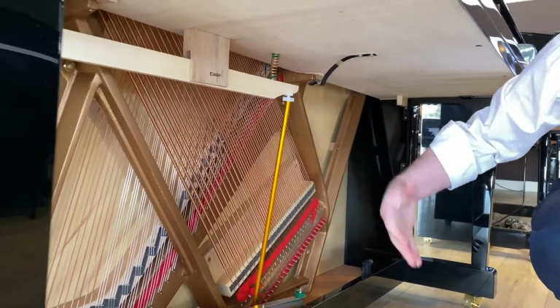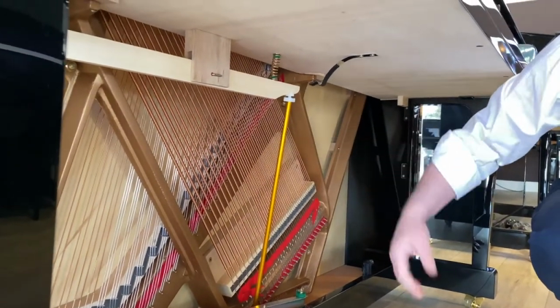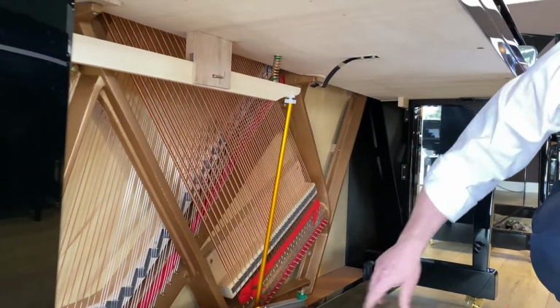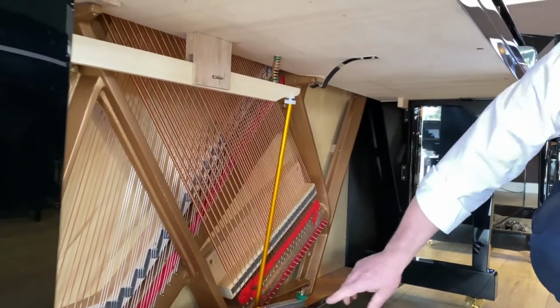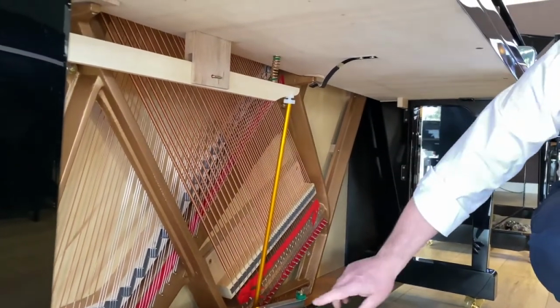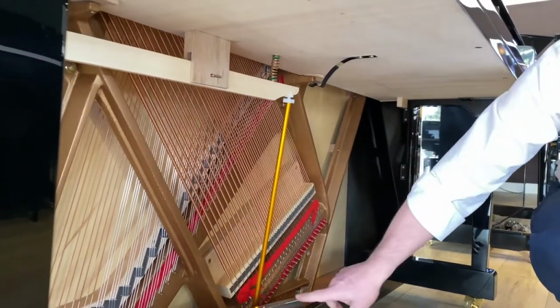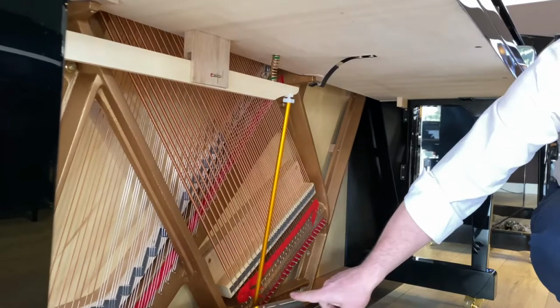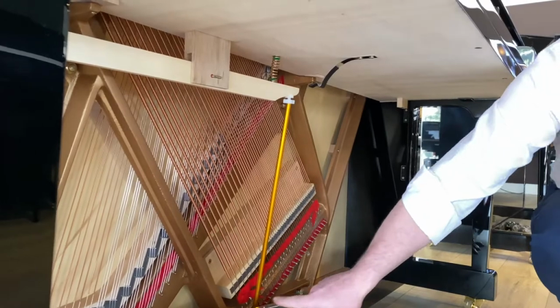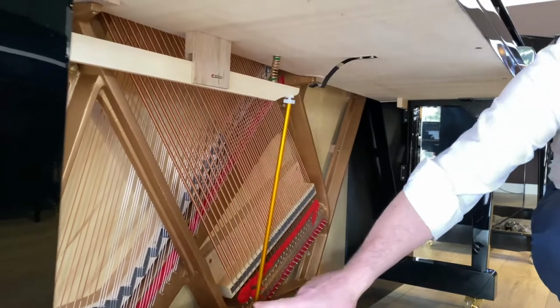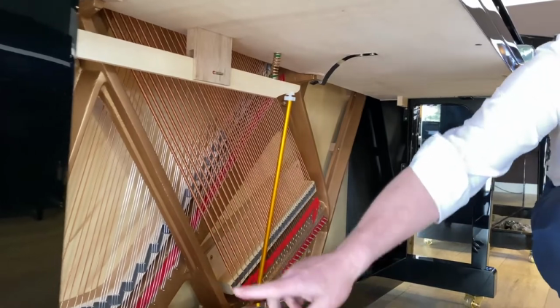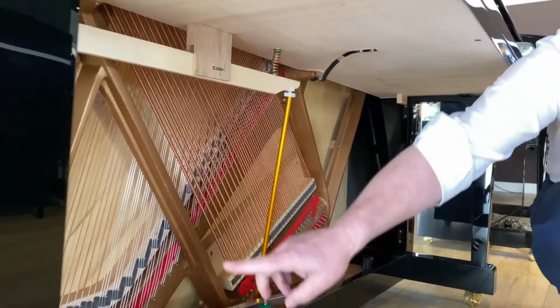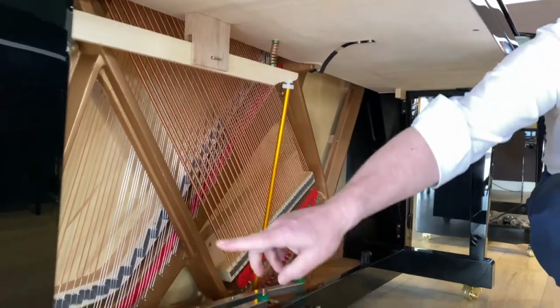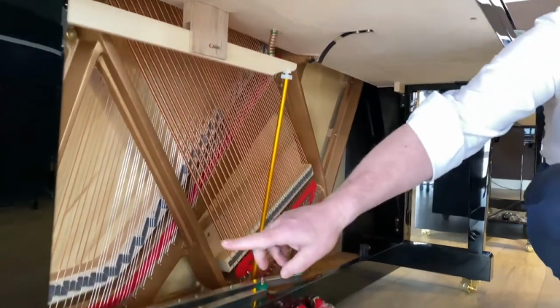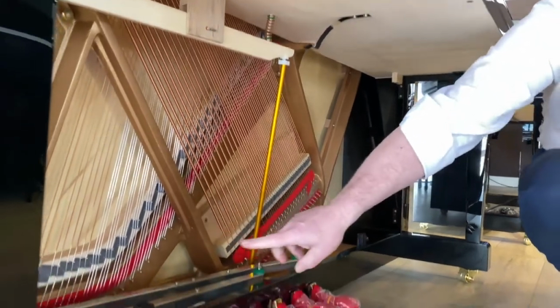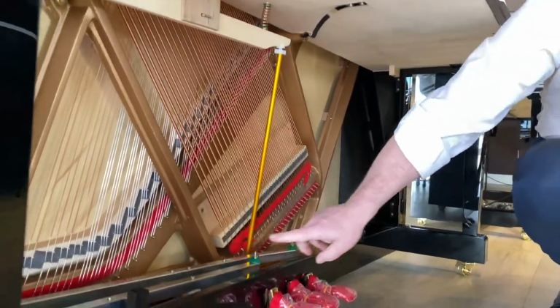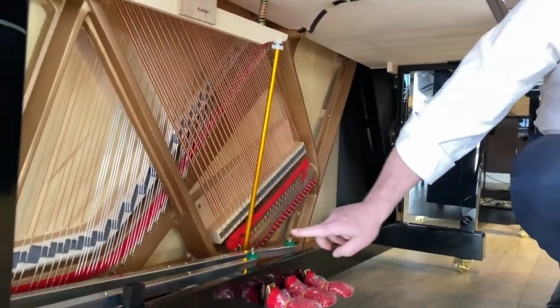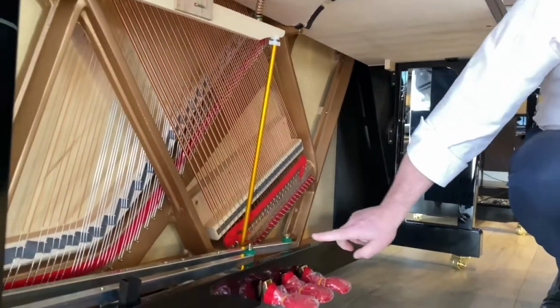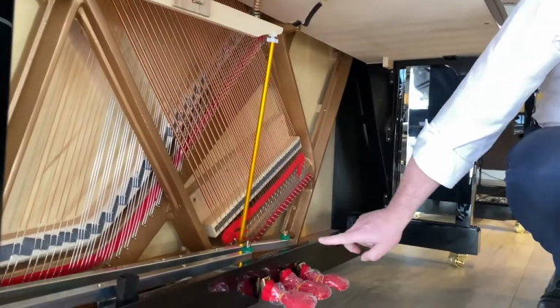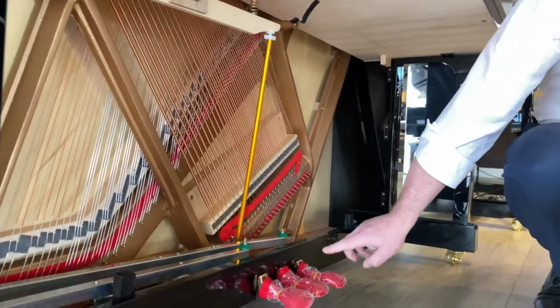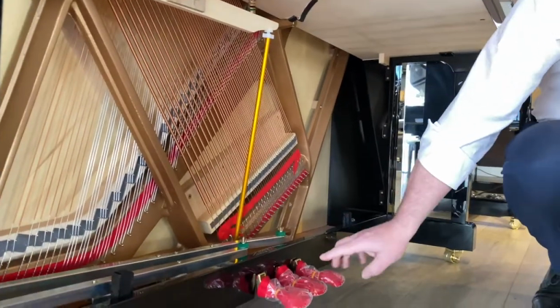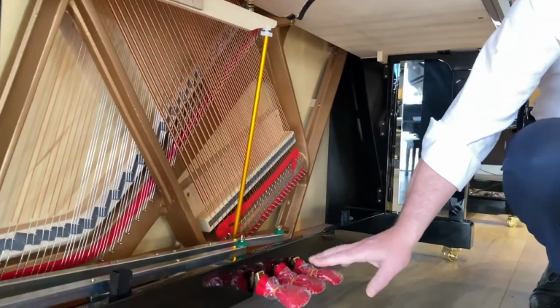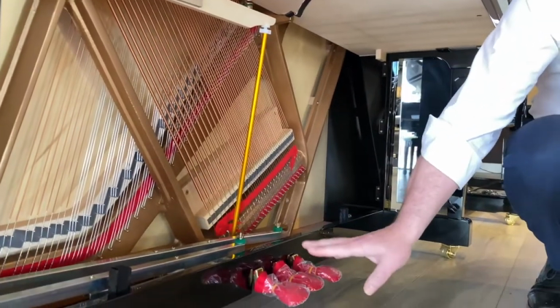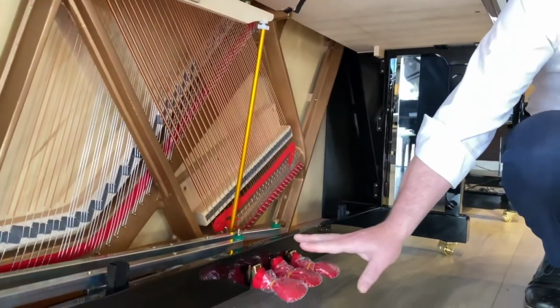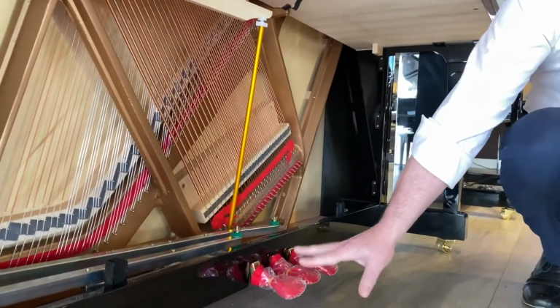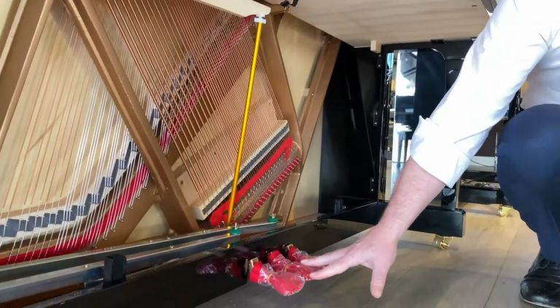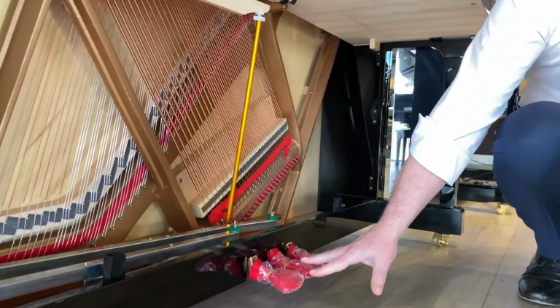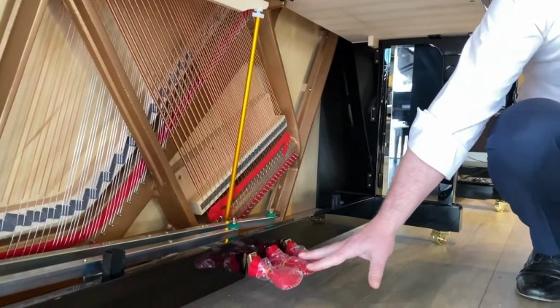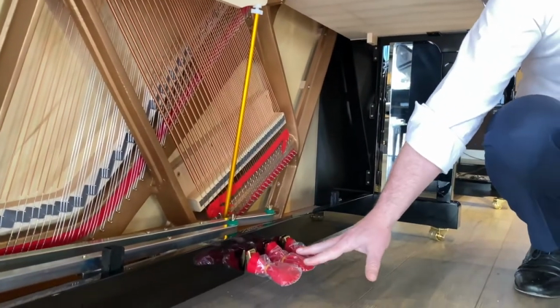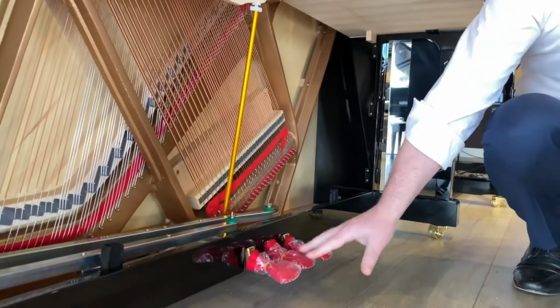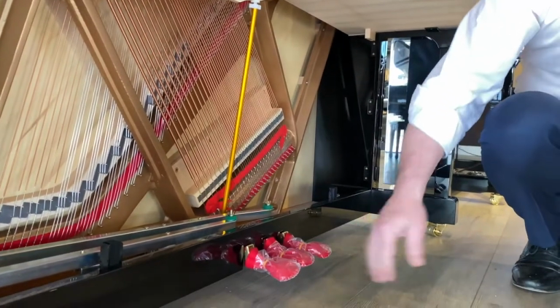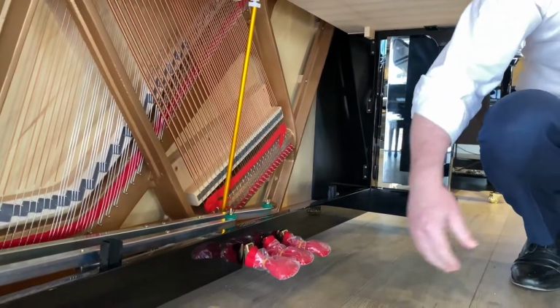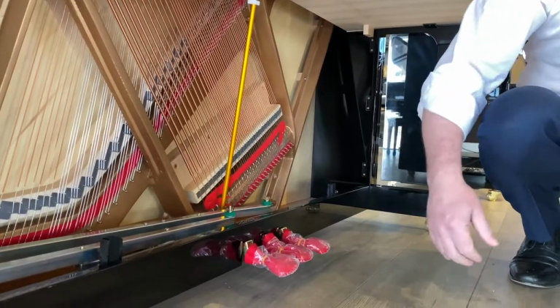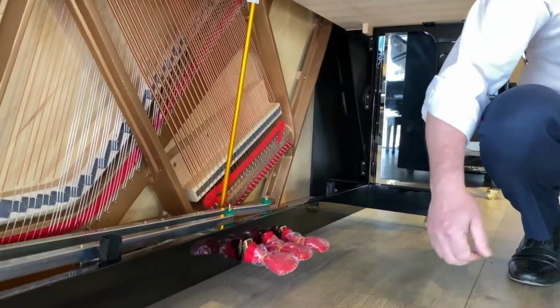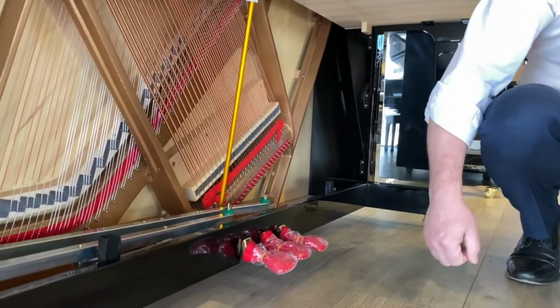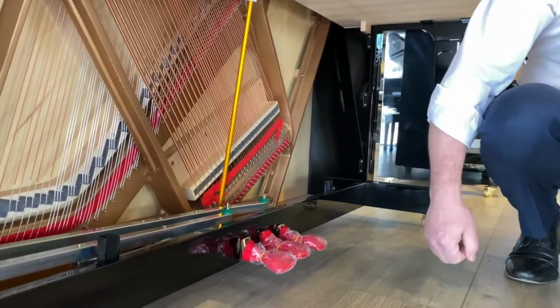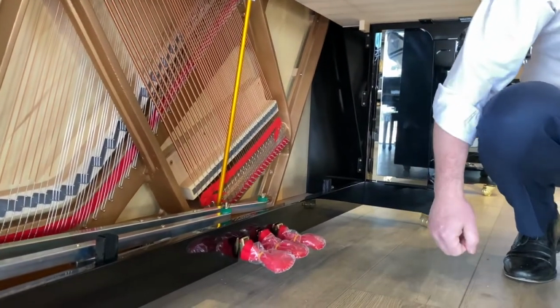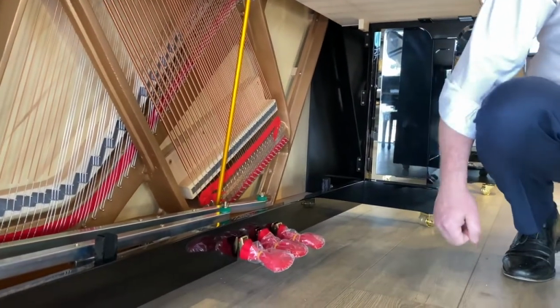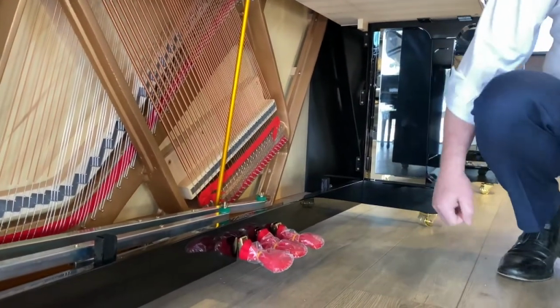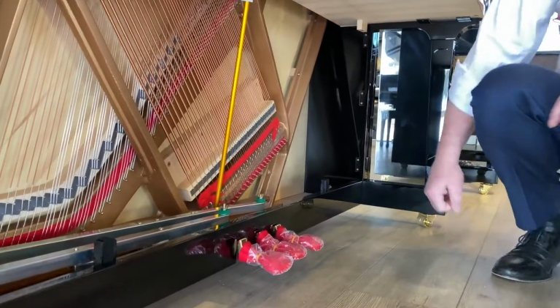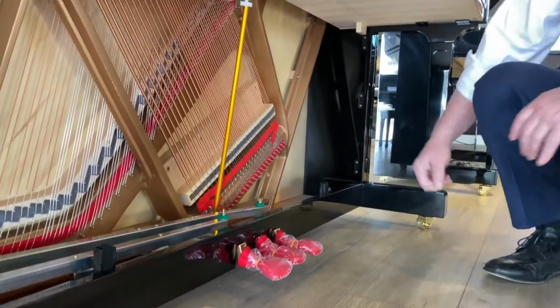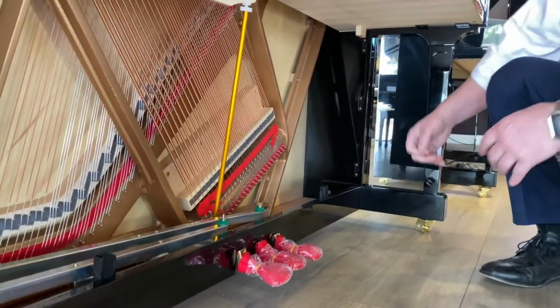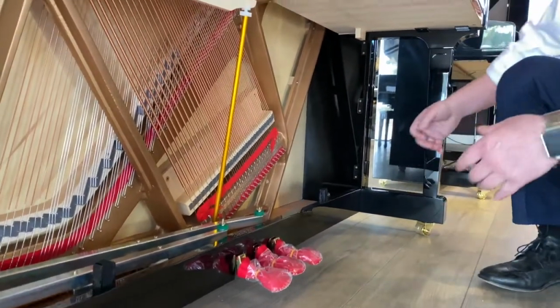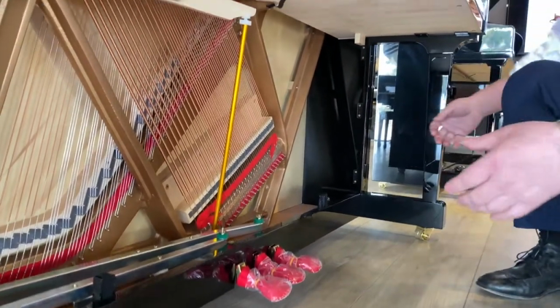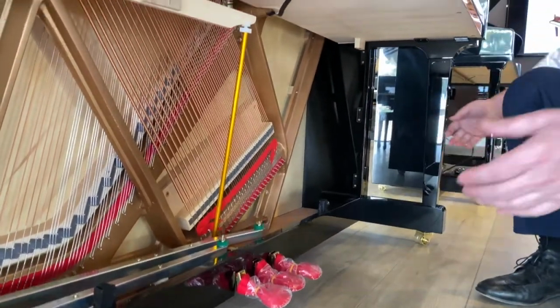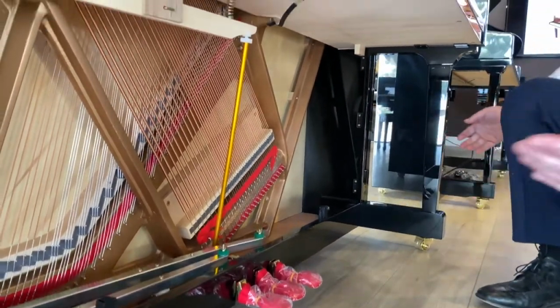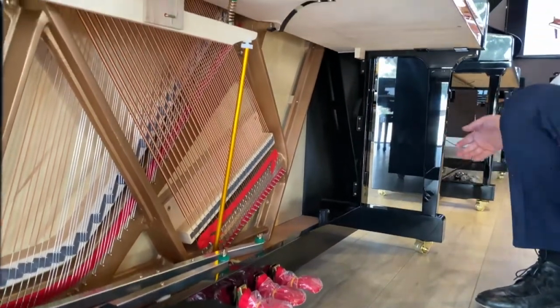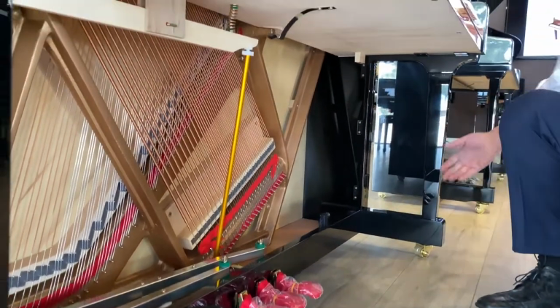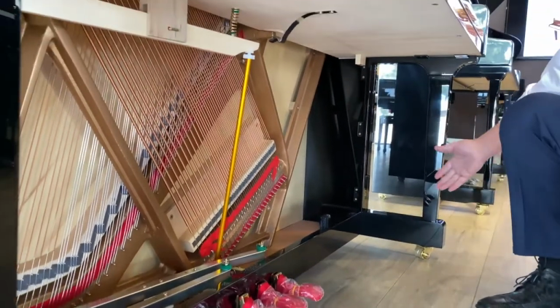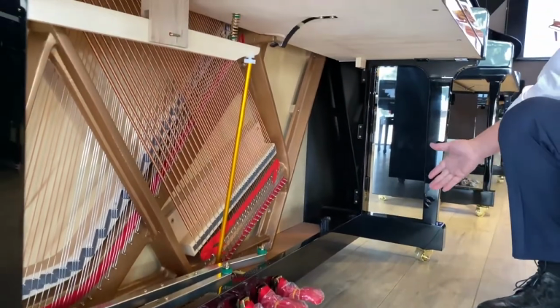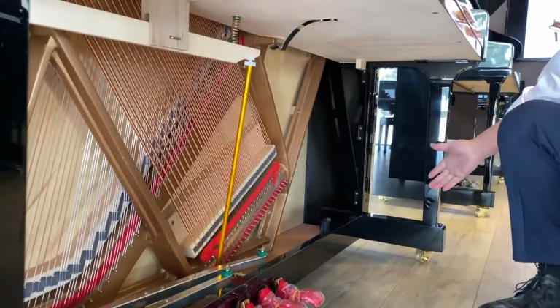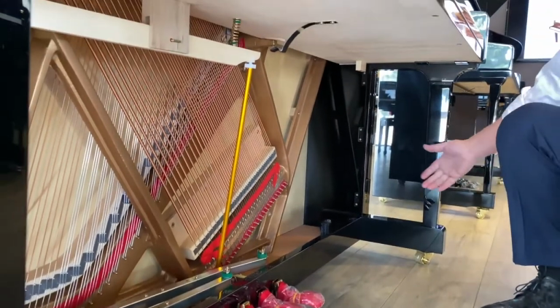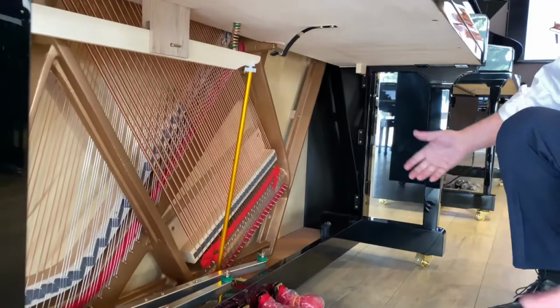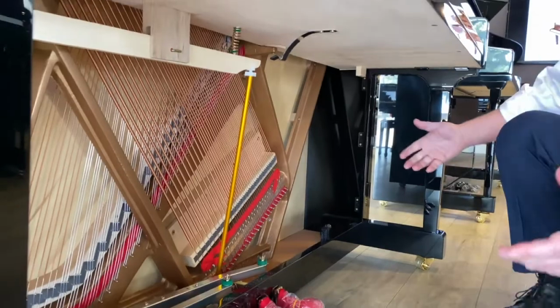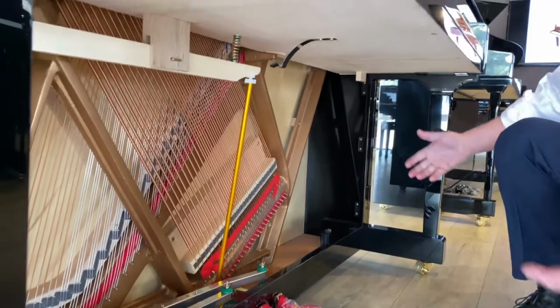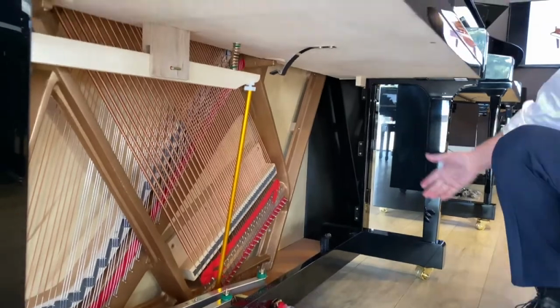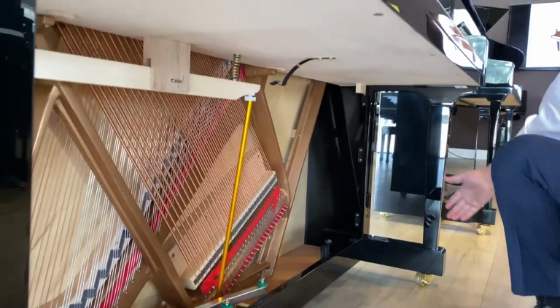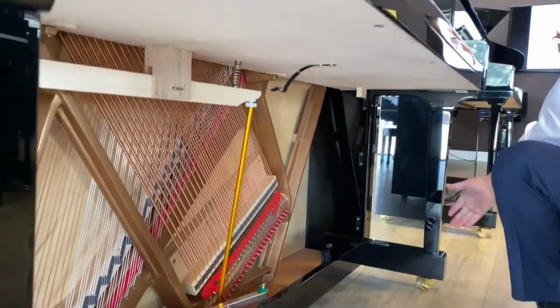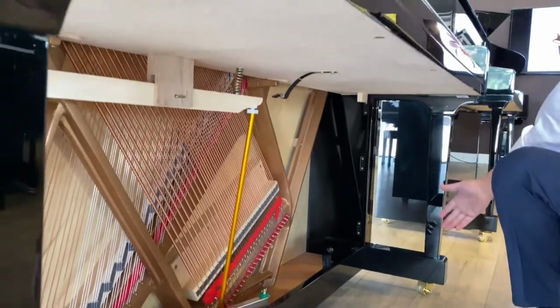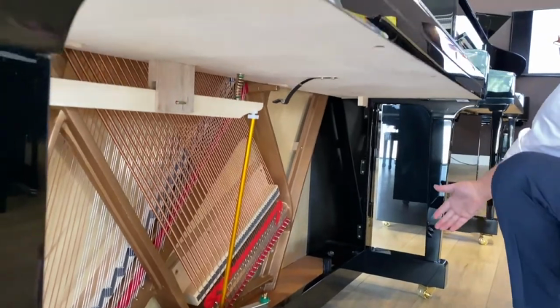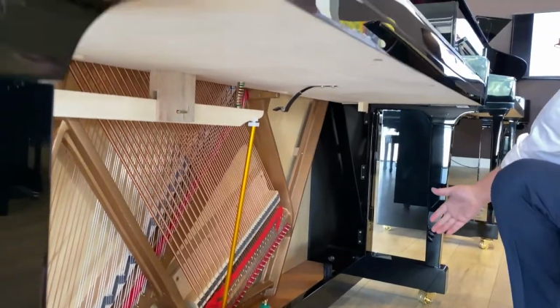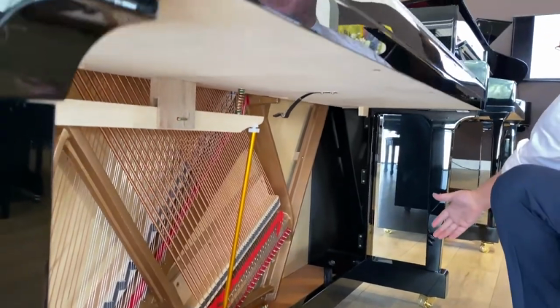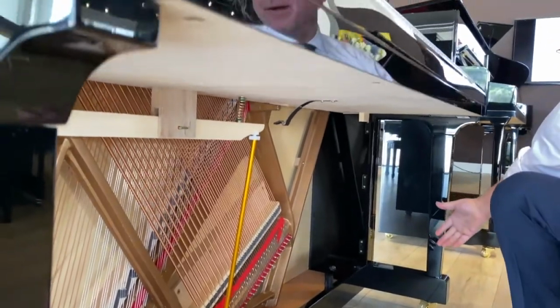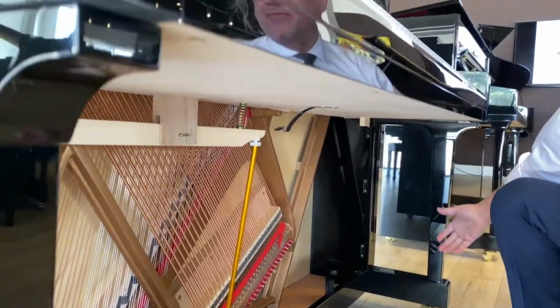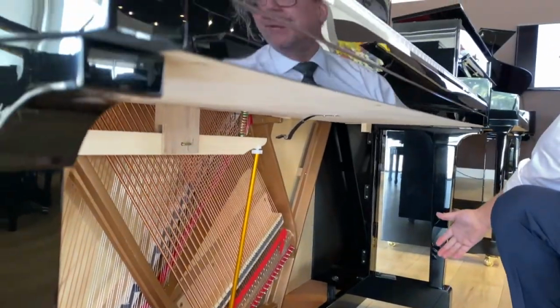You also have trap work and pedals to have the function that the pedals do. That's what all the stuff under the hood of an upright piano is.